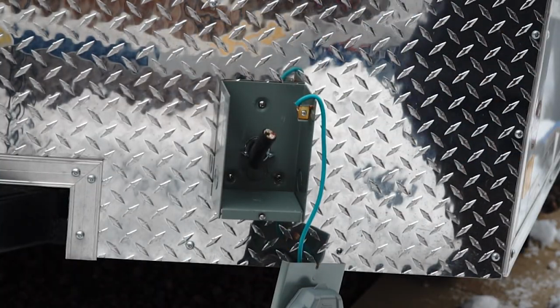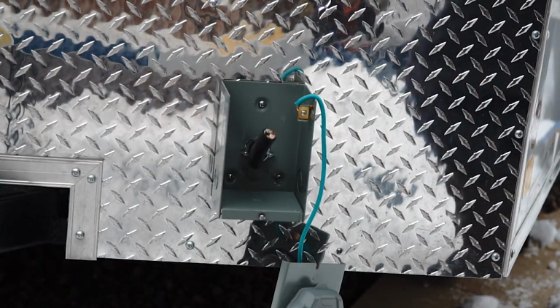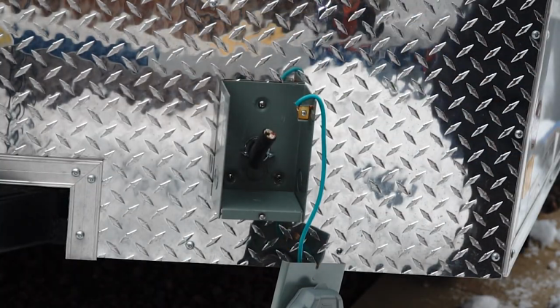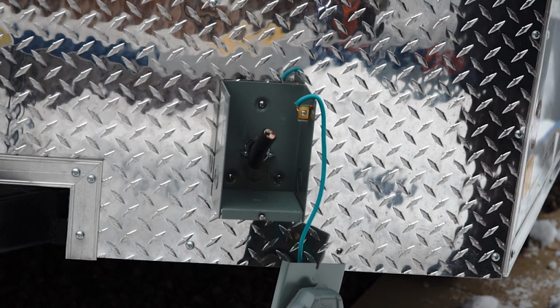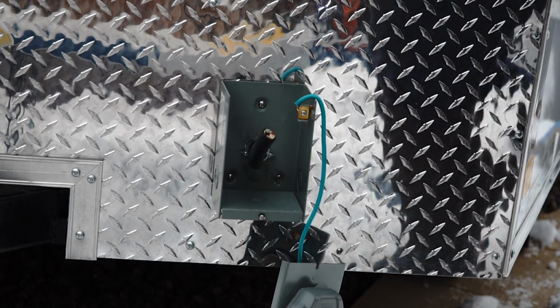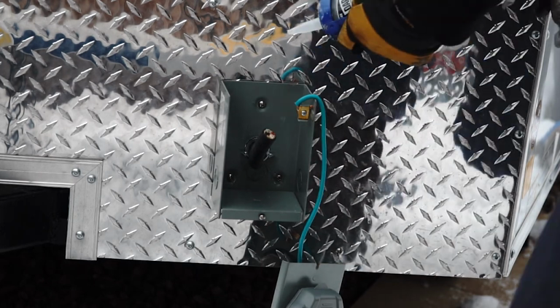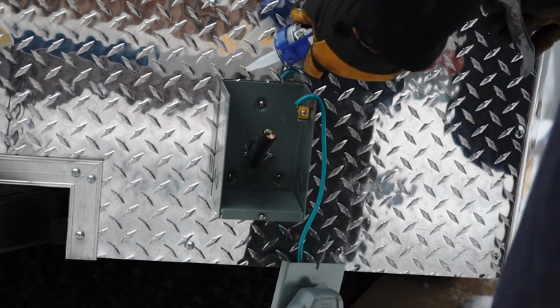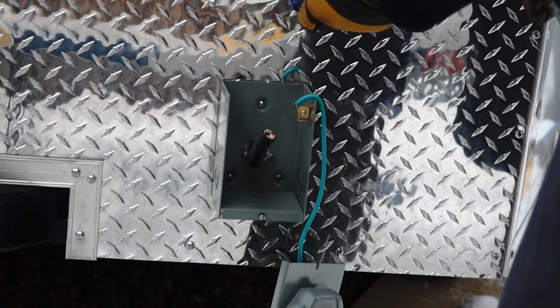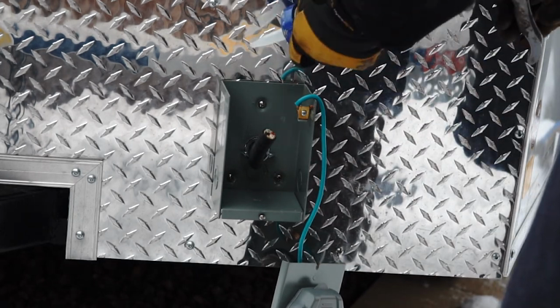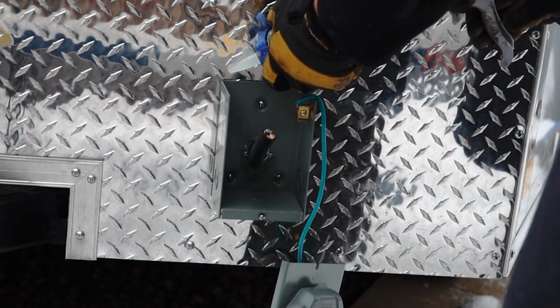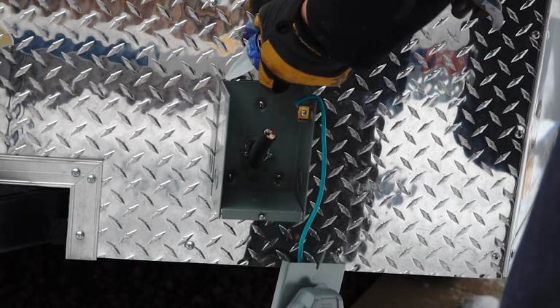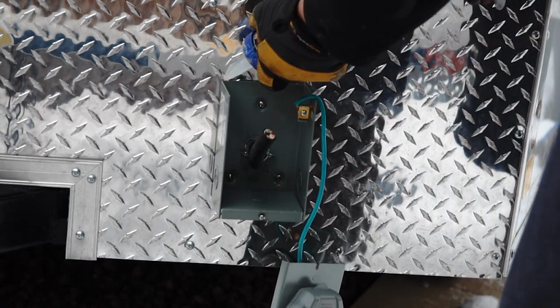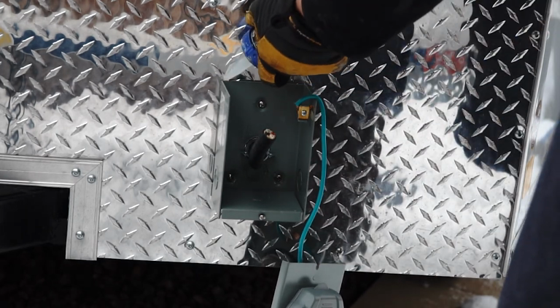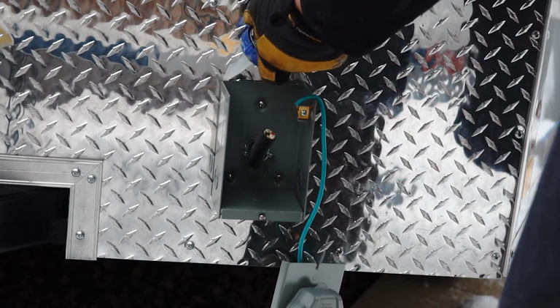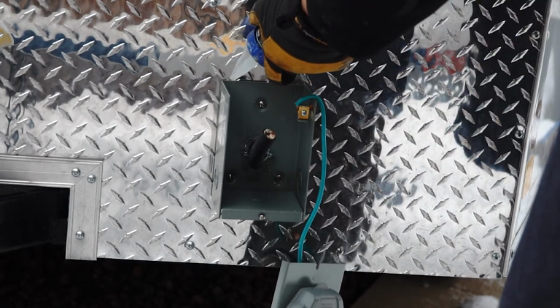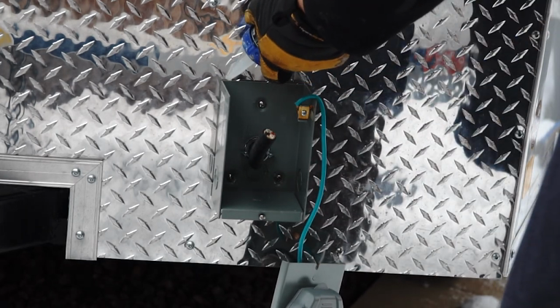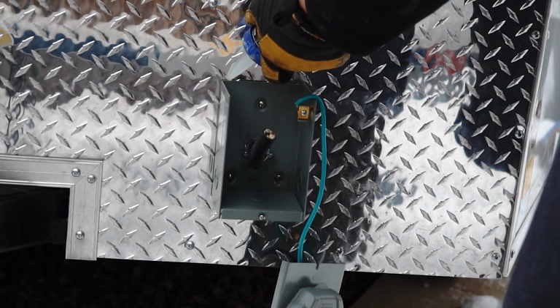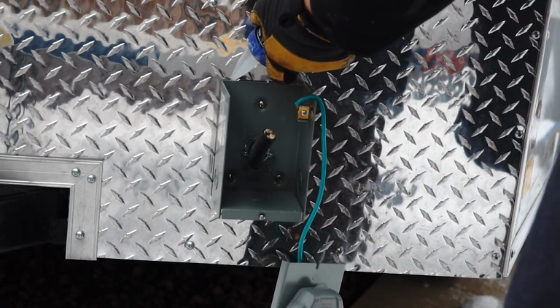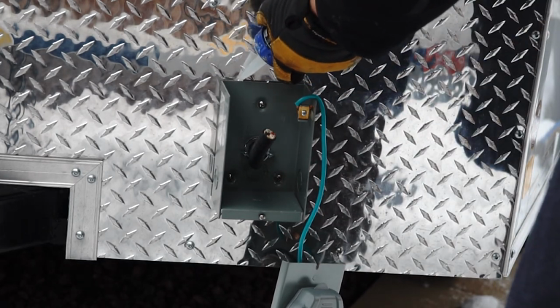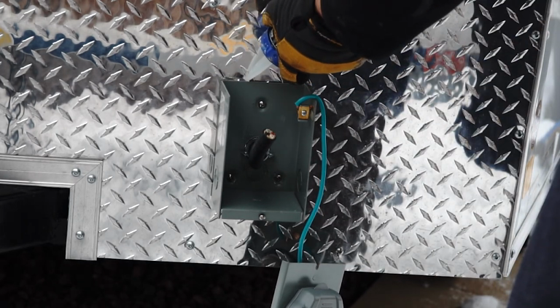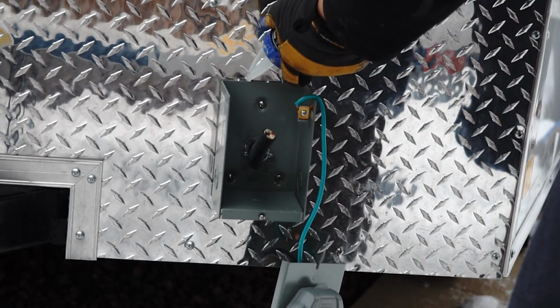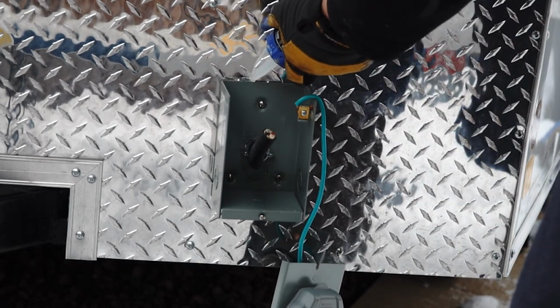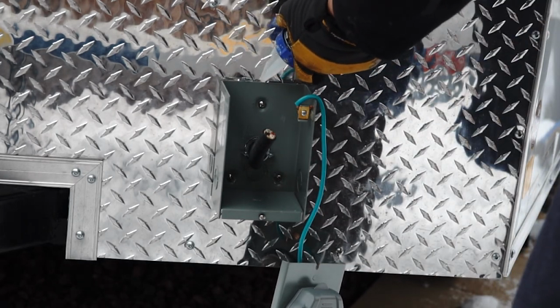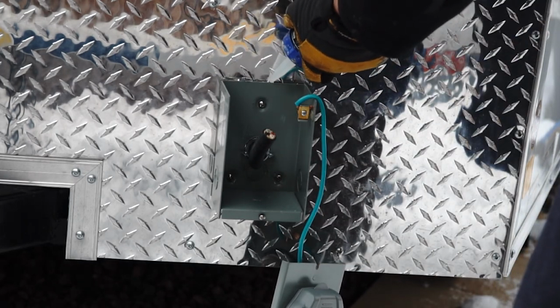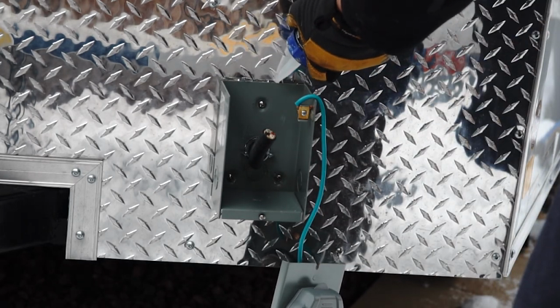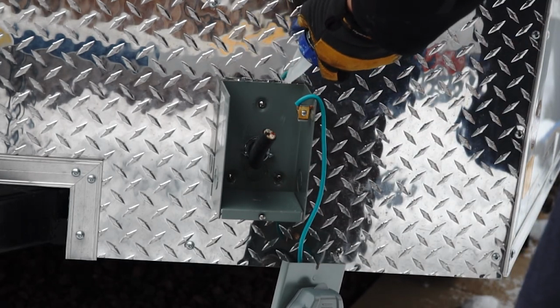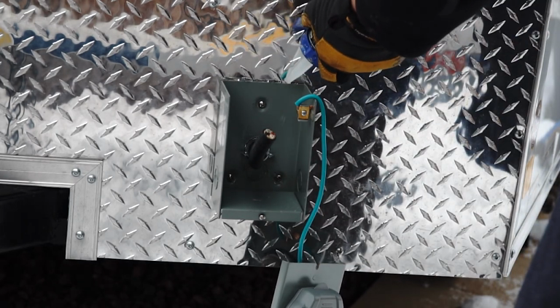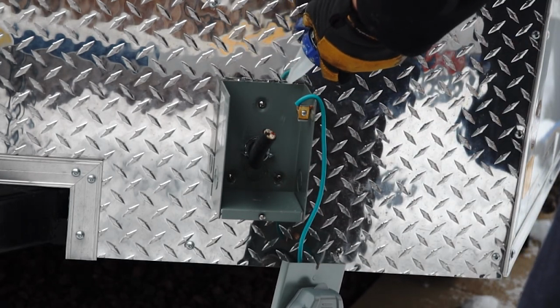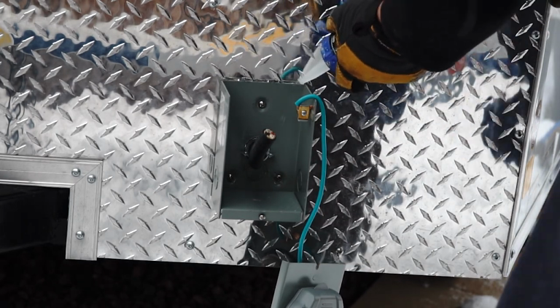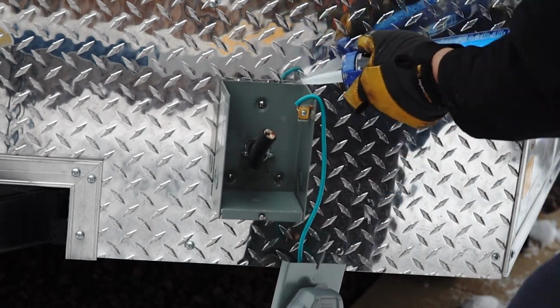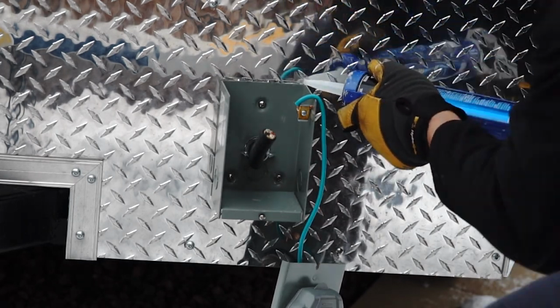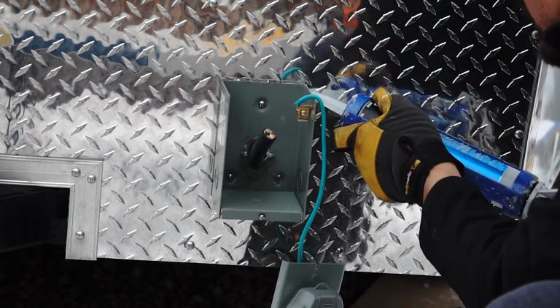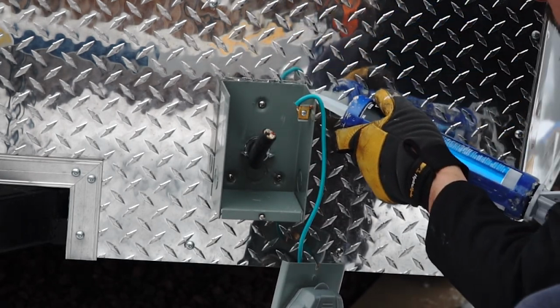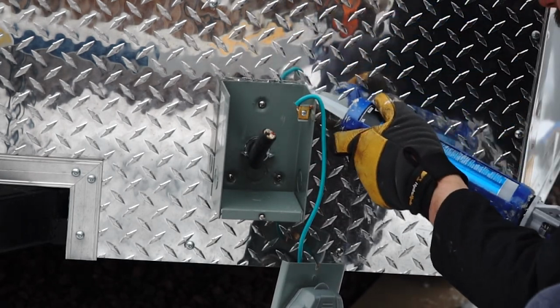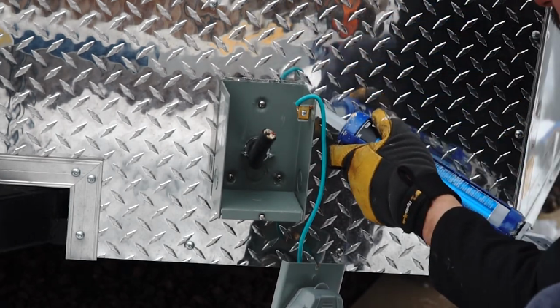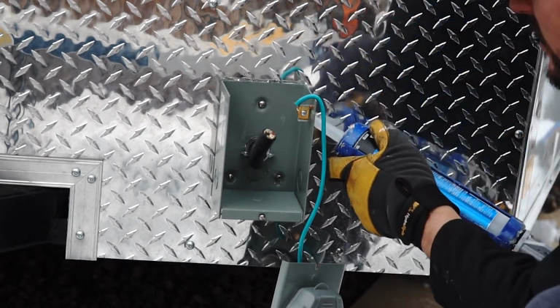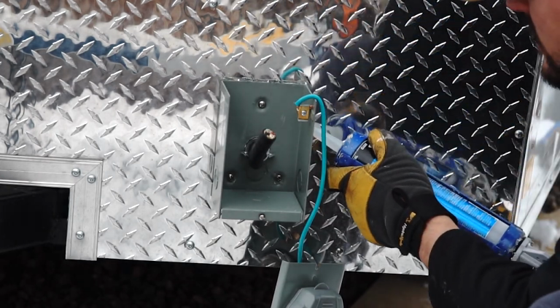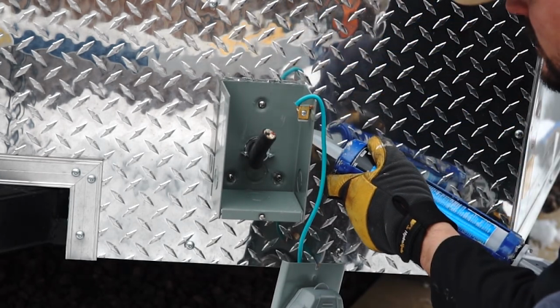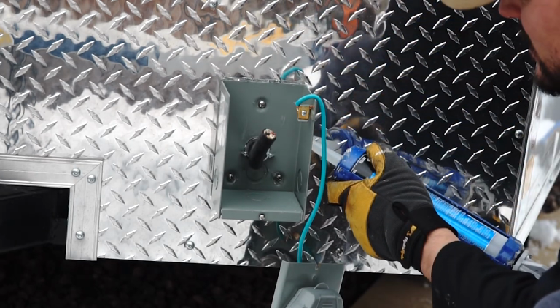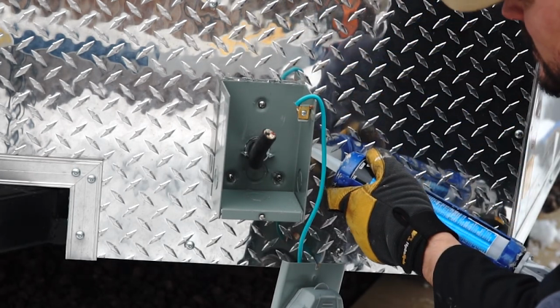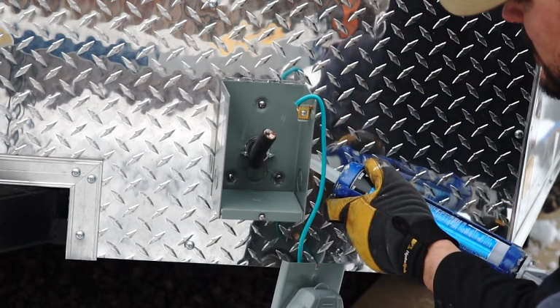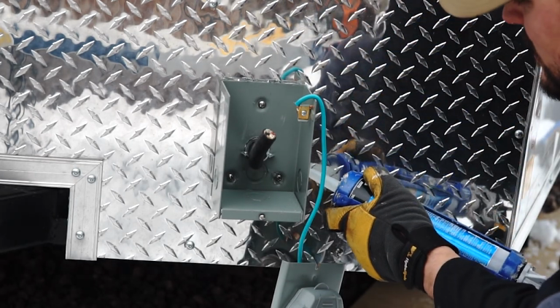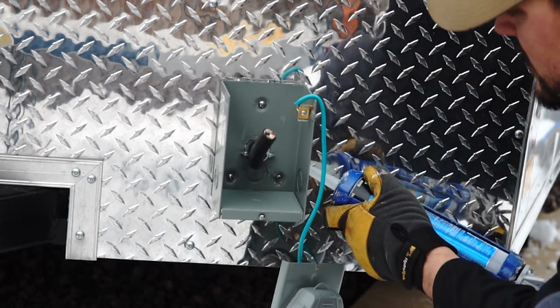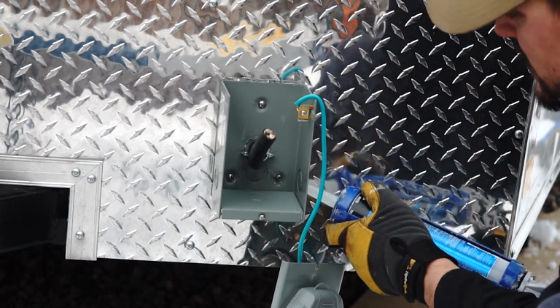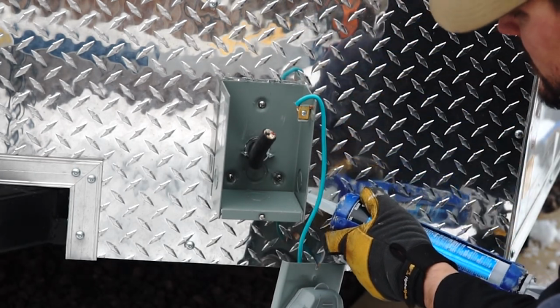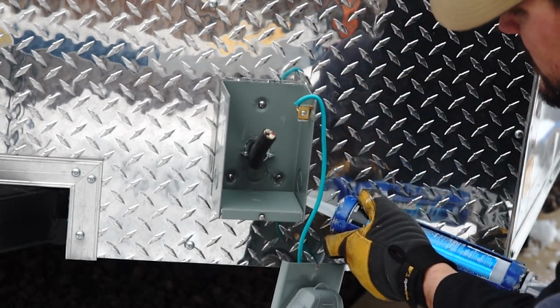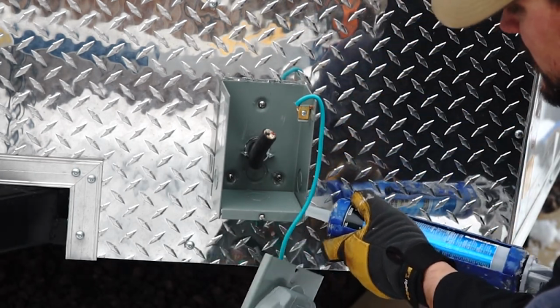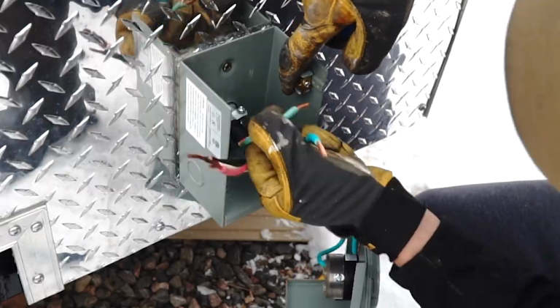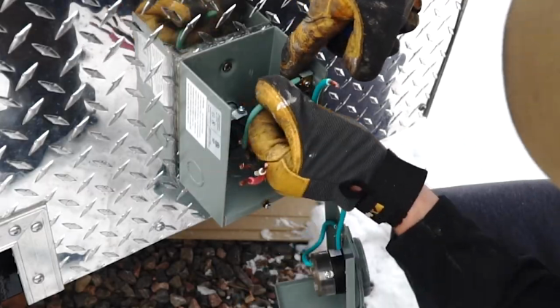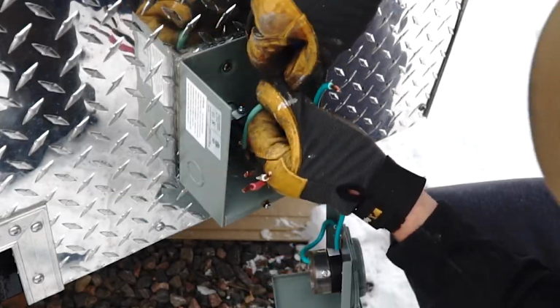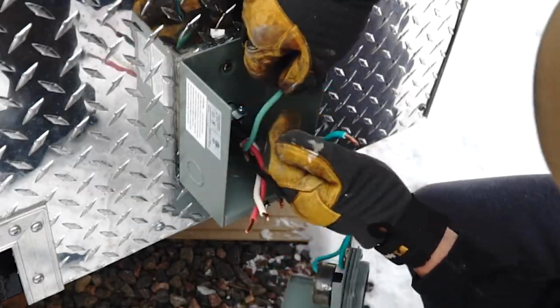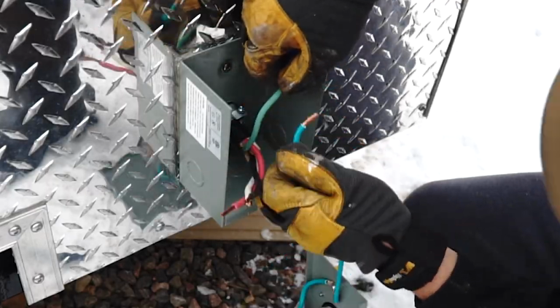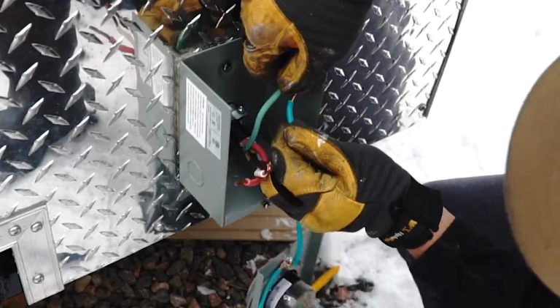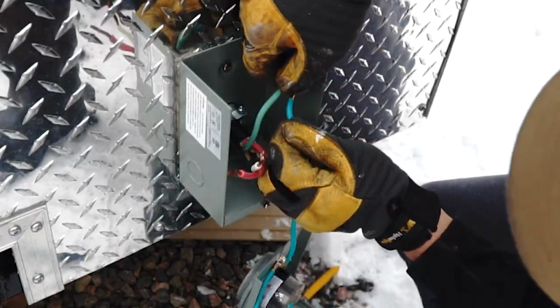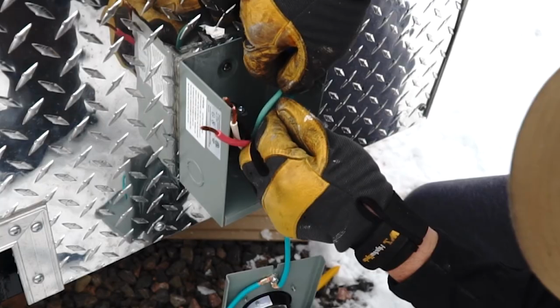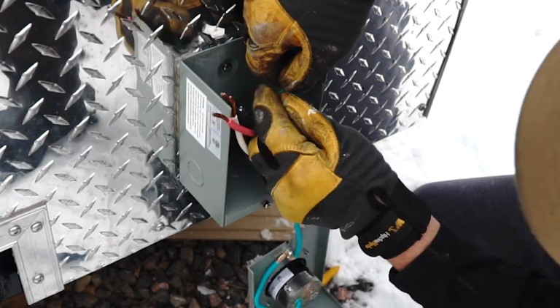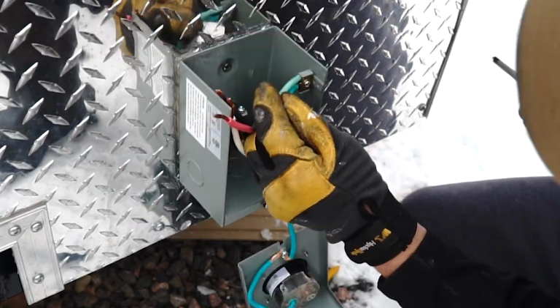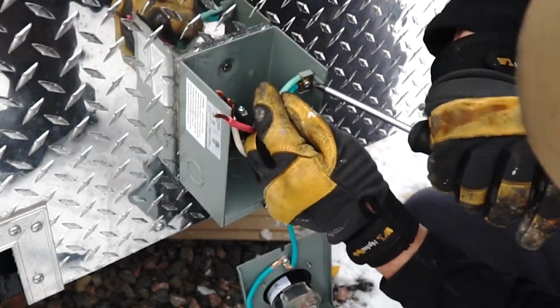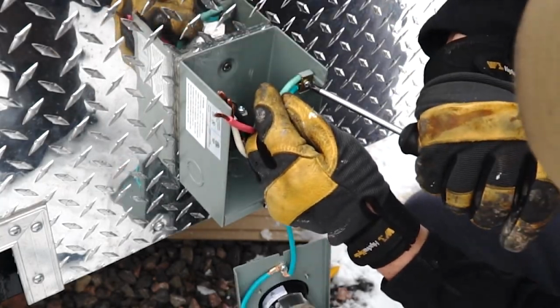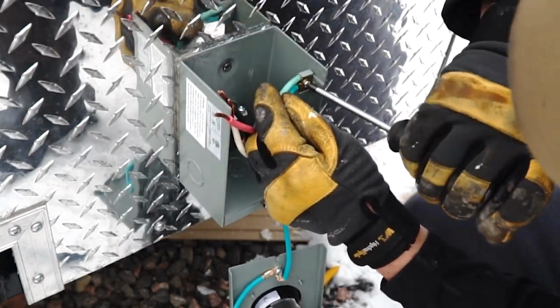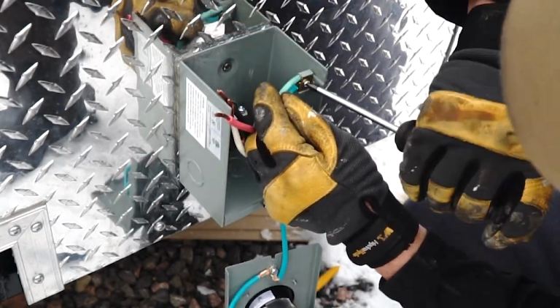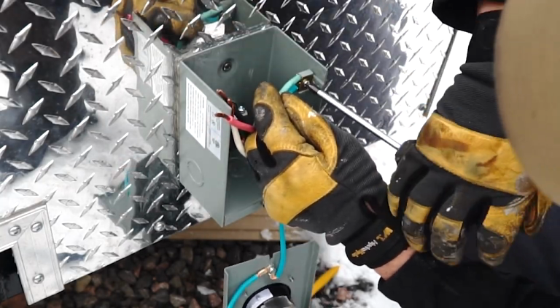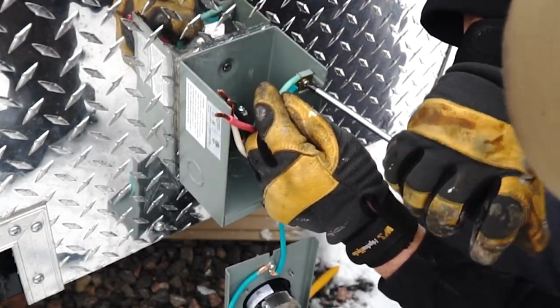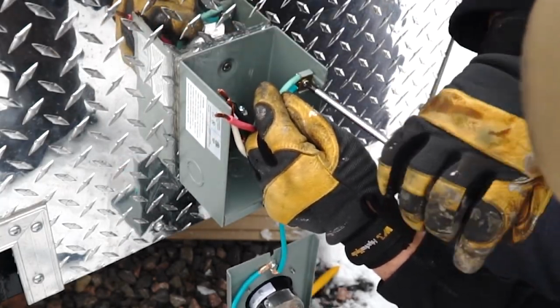Before finishing up the installation on my inlet box, I put some butyl tape in between the trailer and the box so everything is sealed up. Then I came in and added some silicone around the edge just to direct the water away.